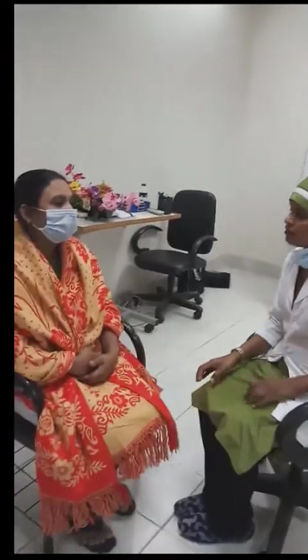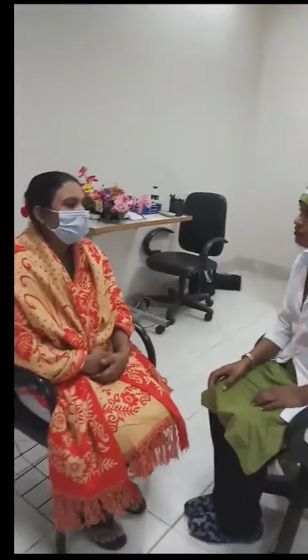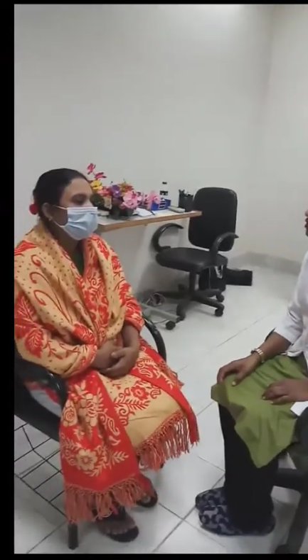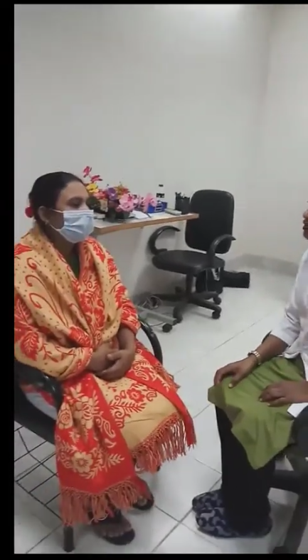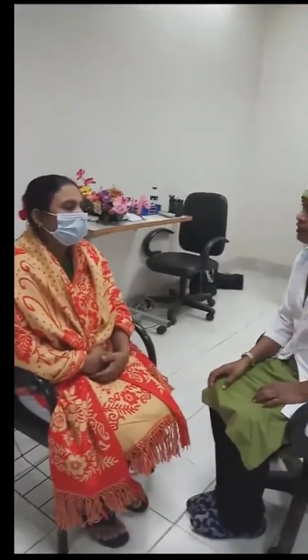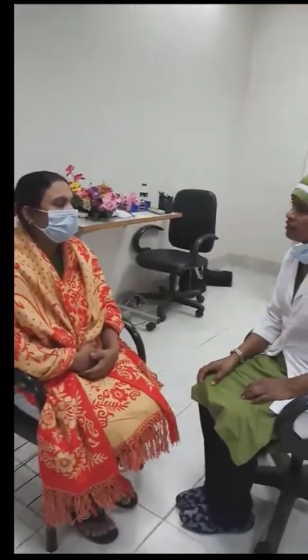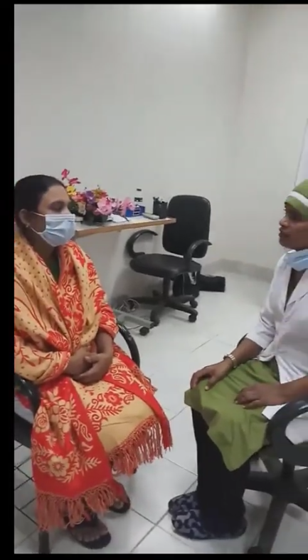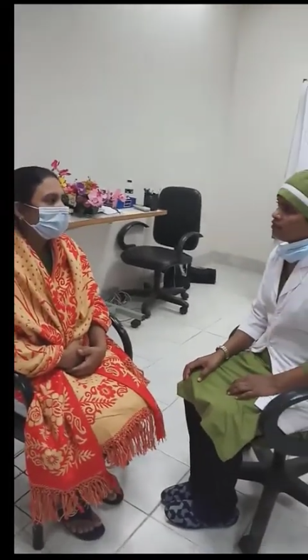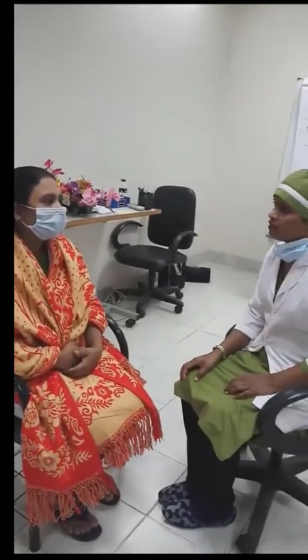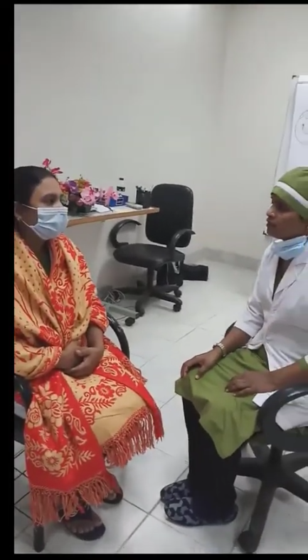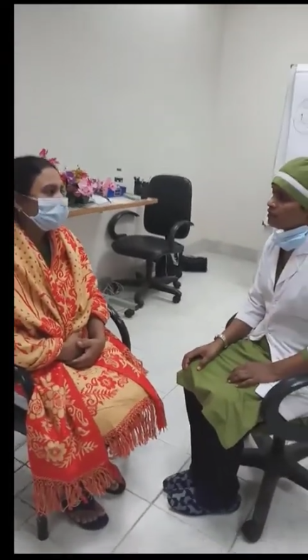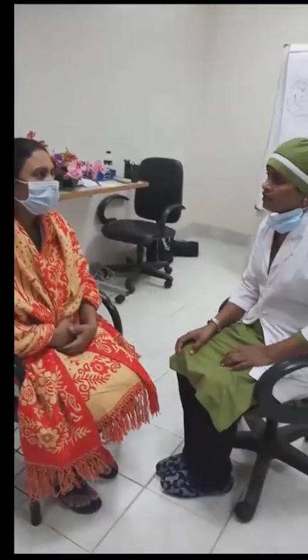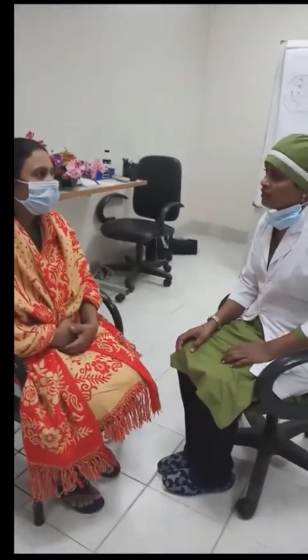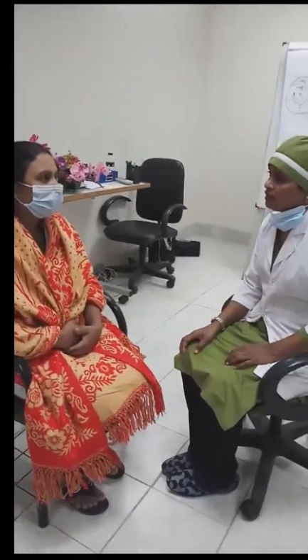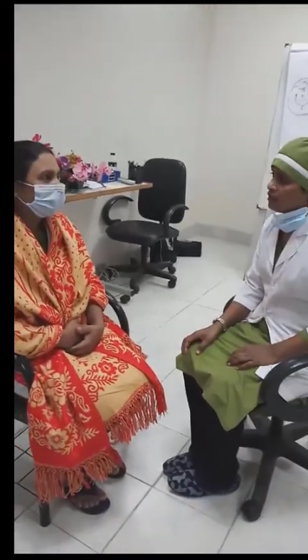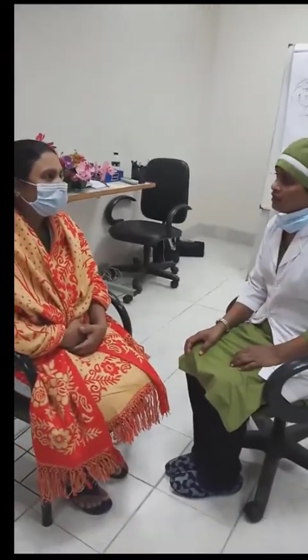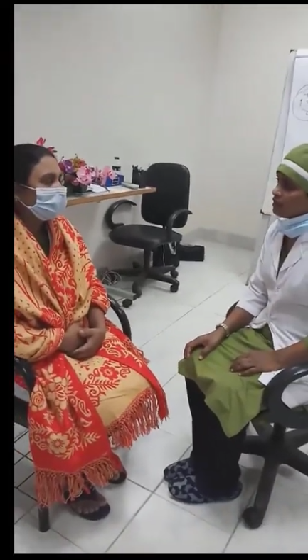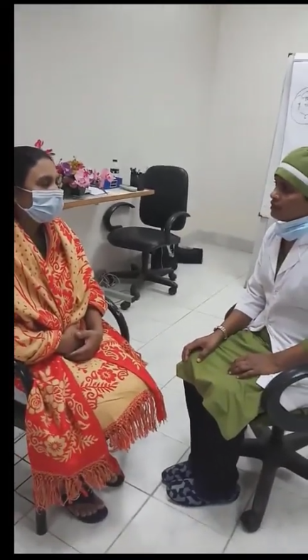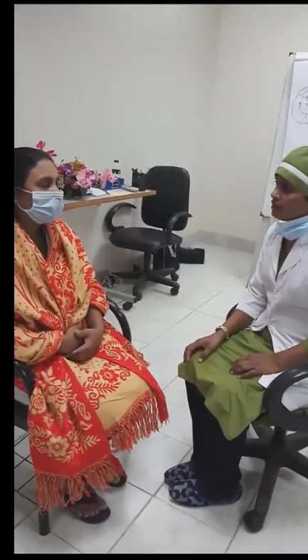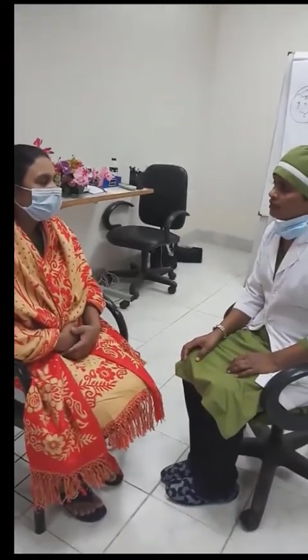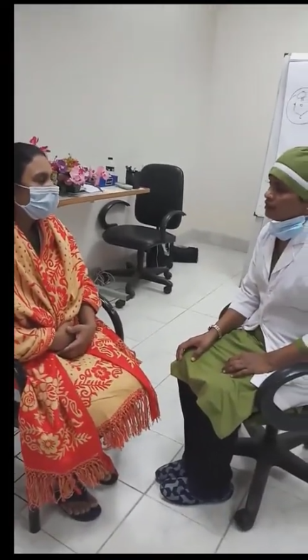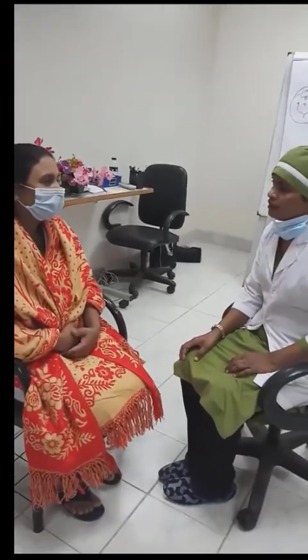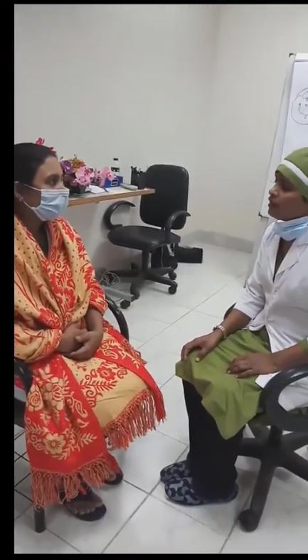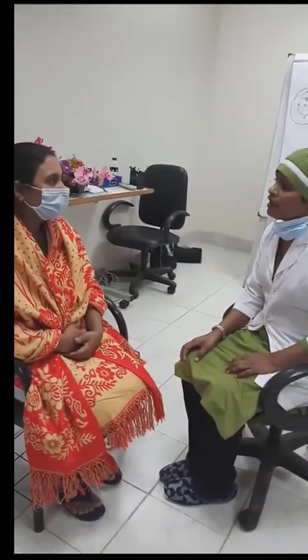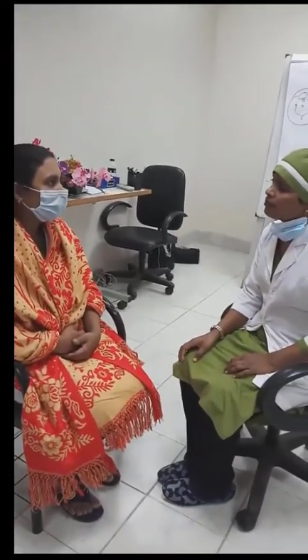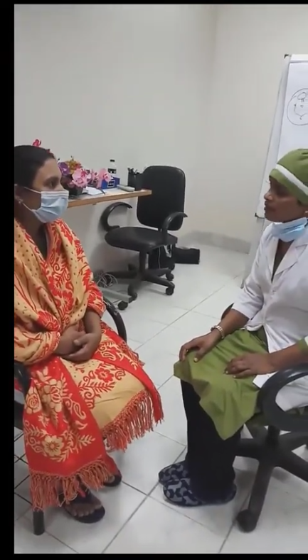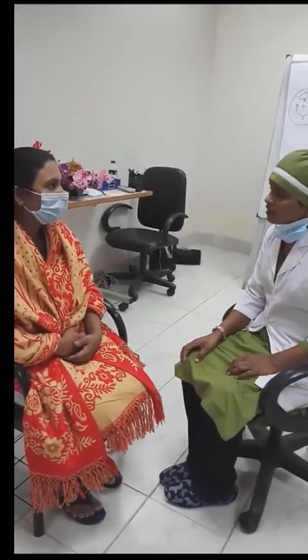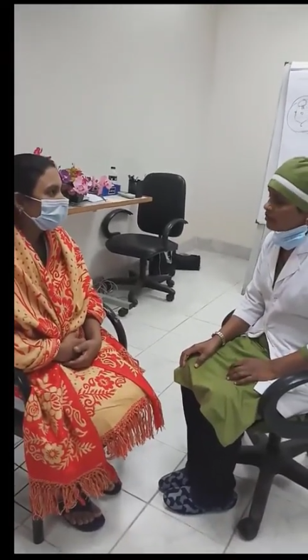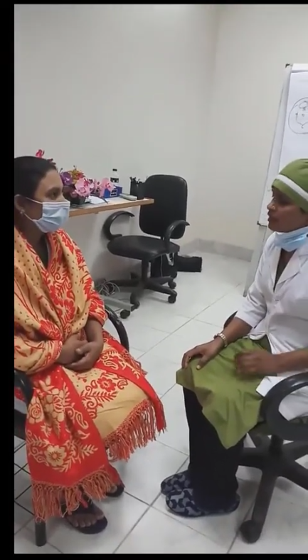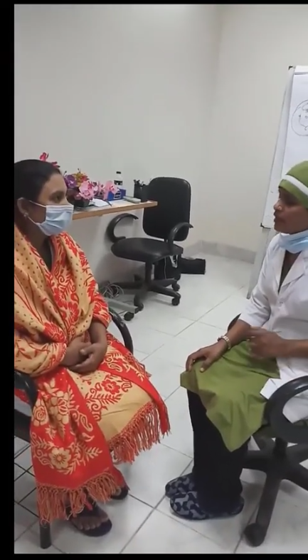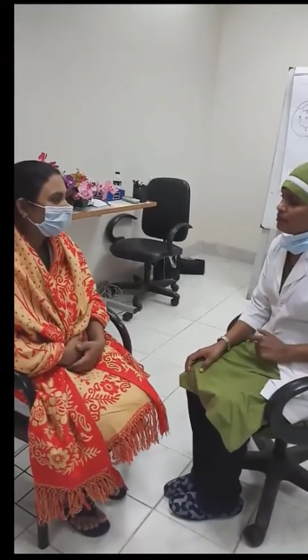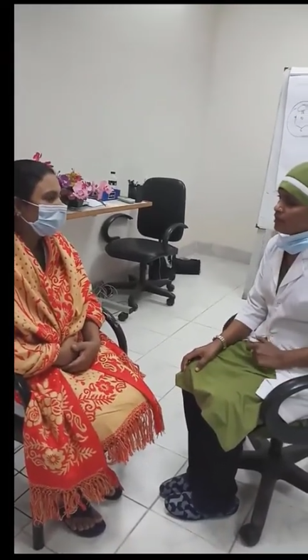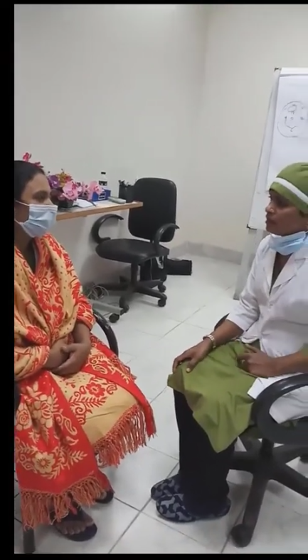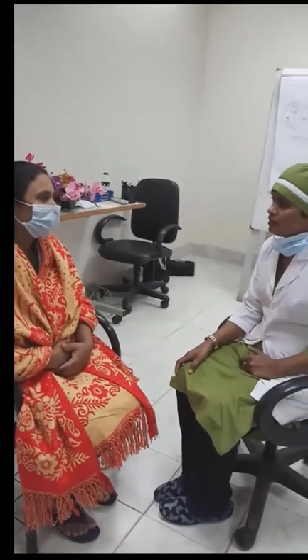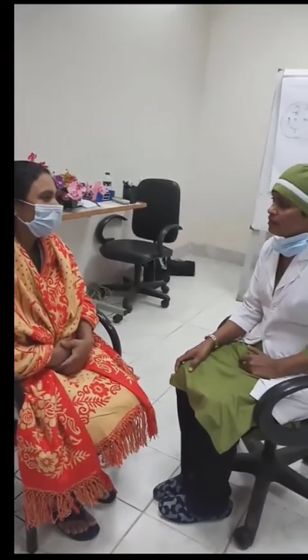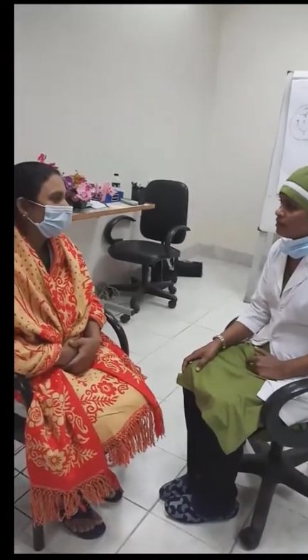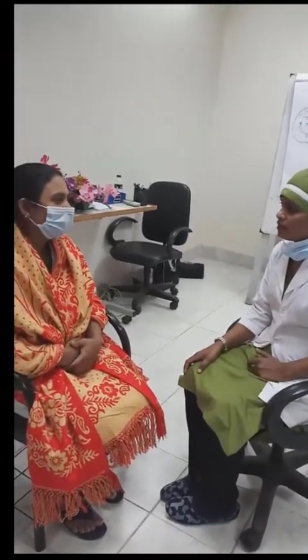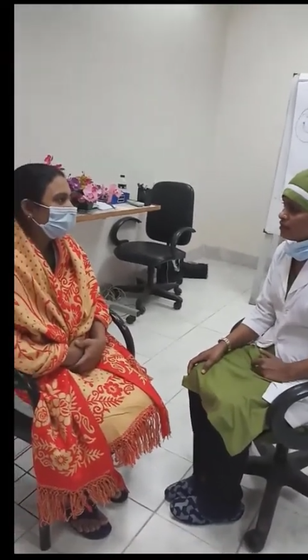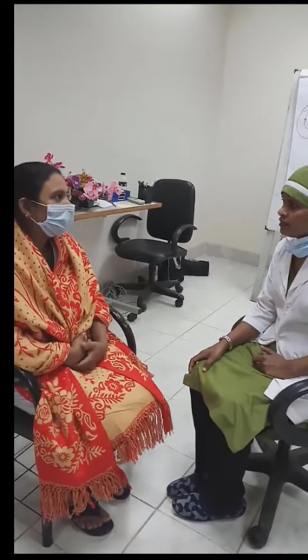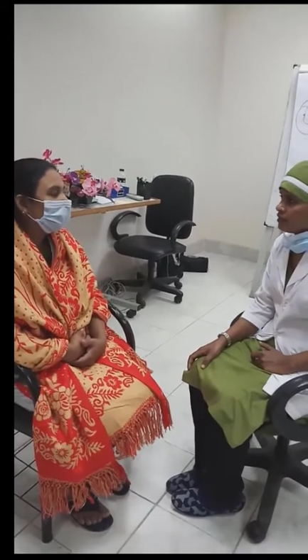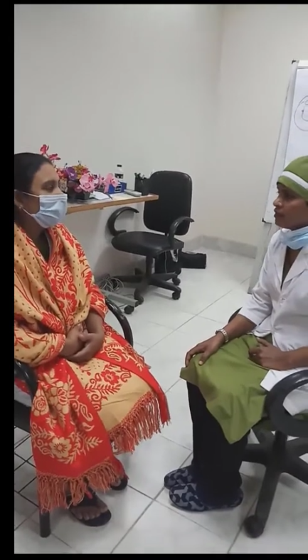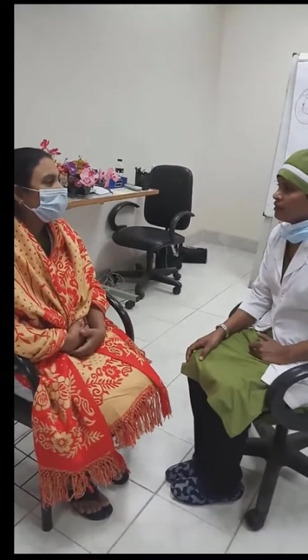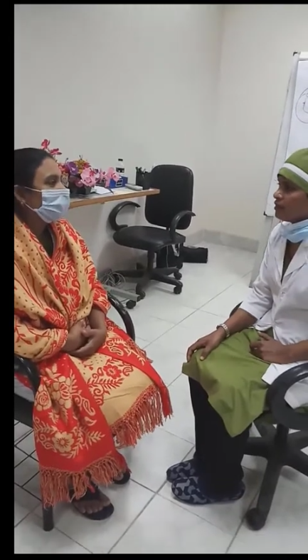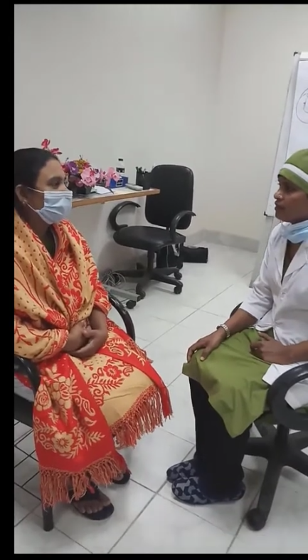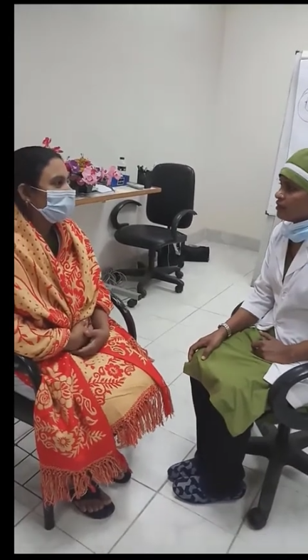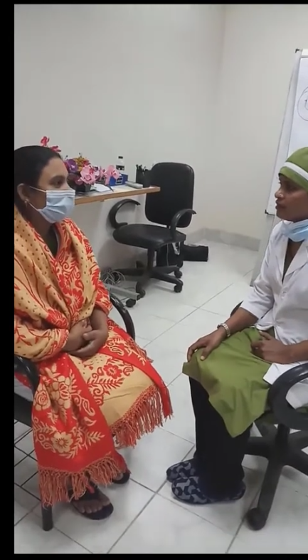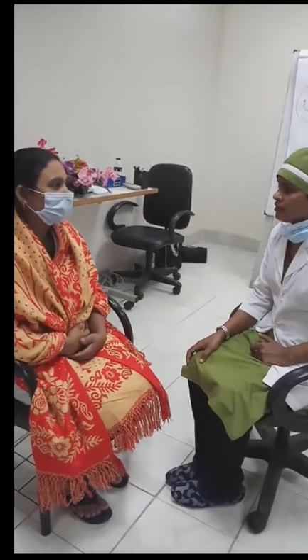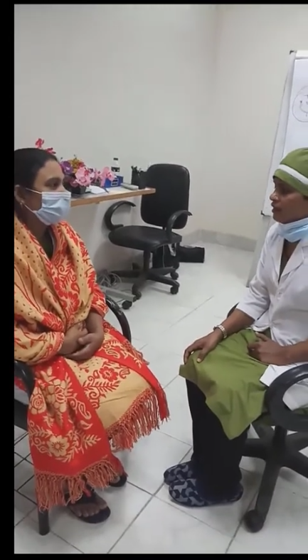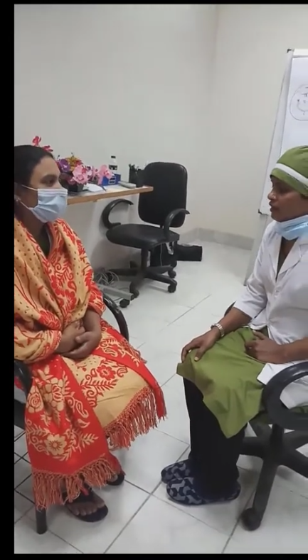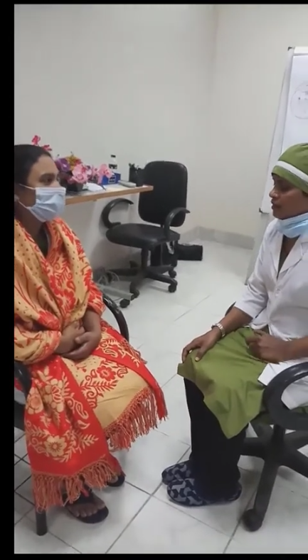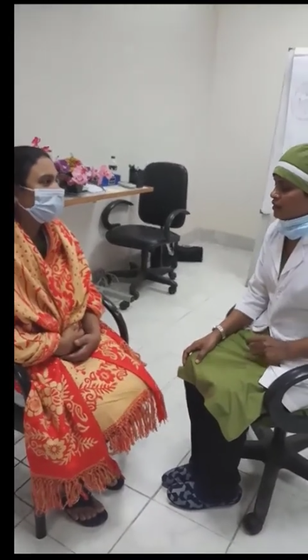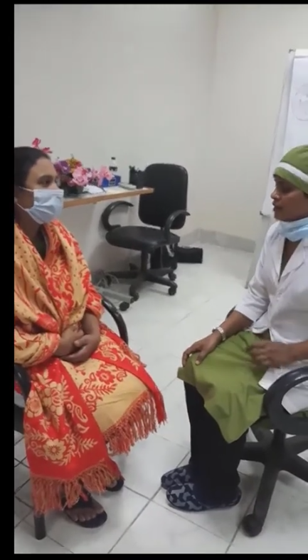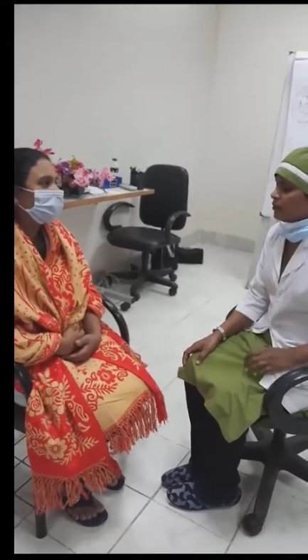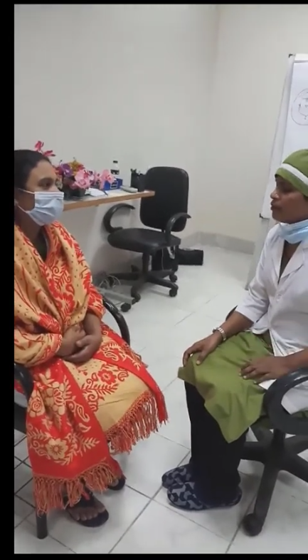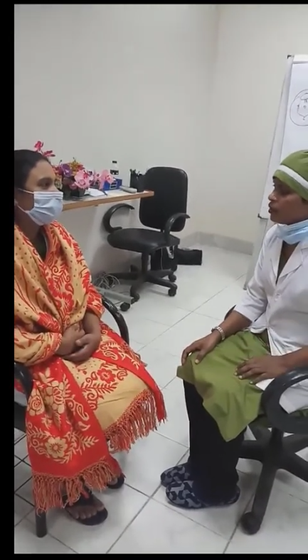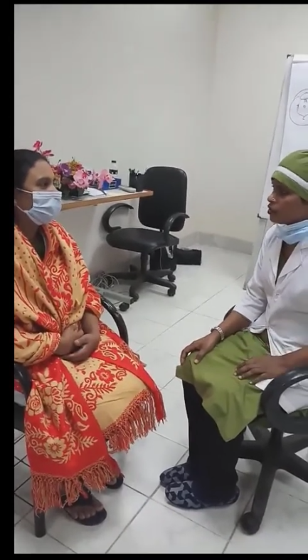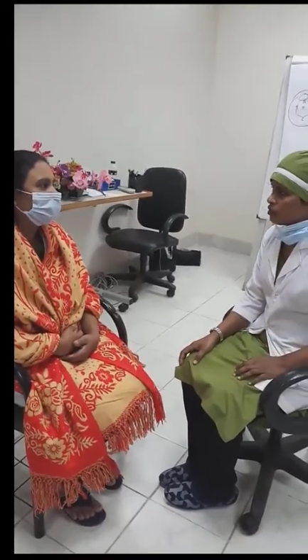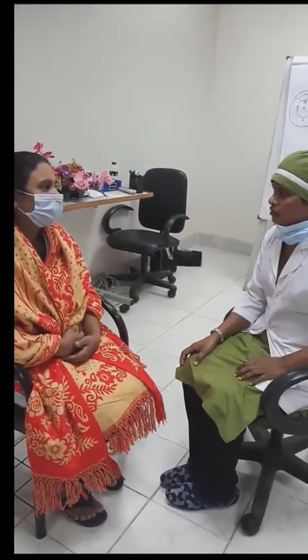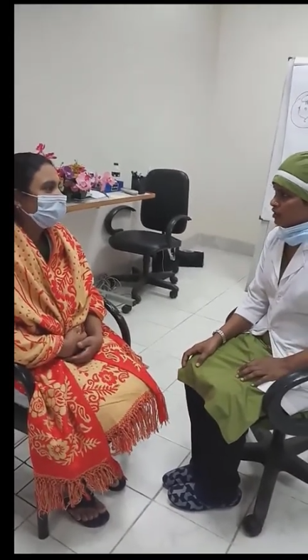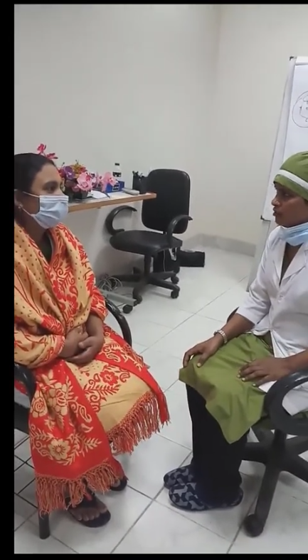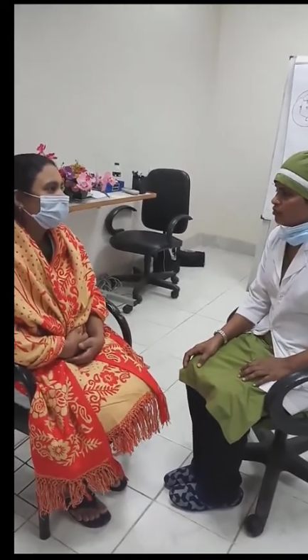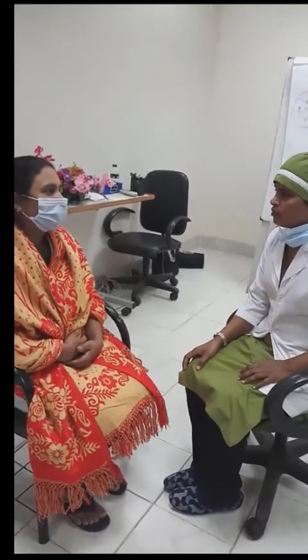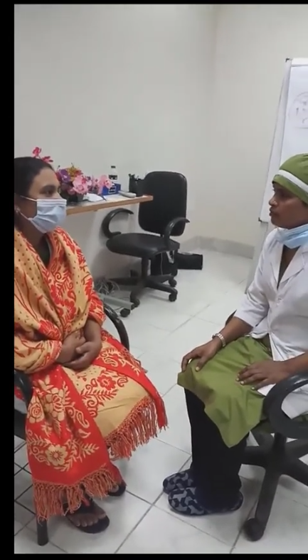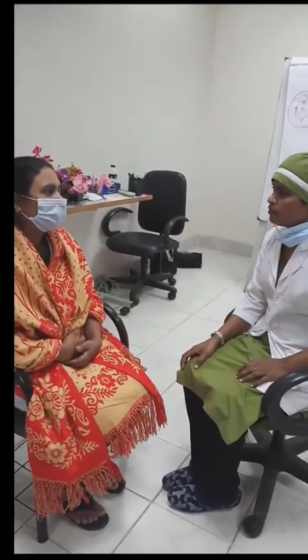This video shows how to perform visual inspection of the cervix by acetic acid.